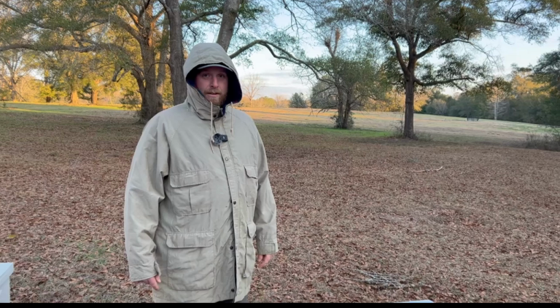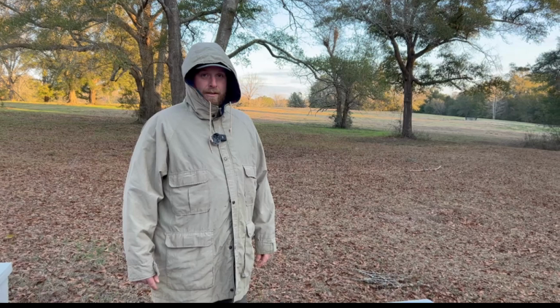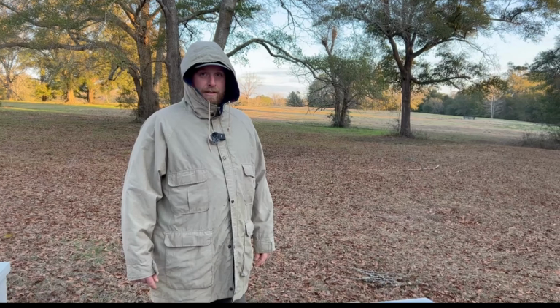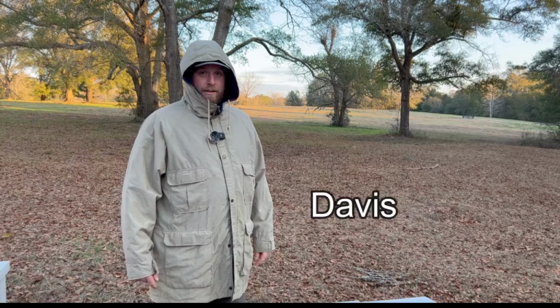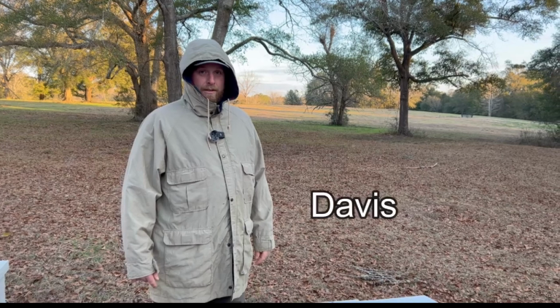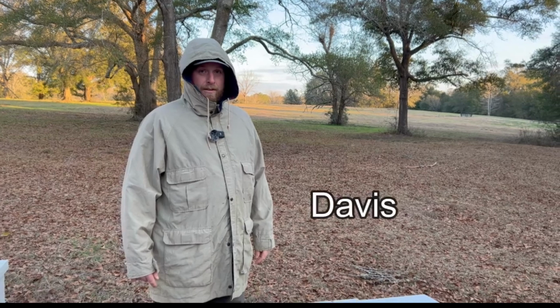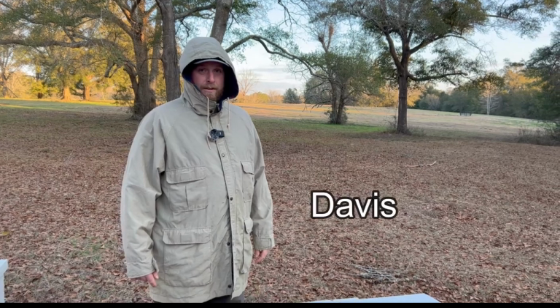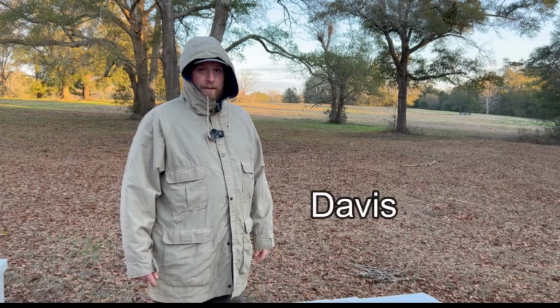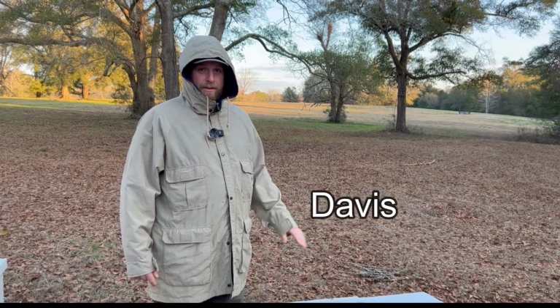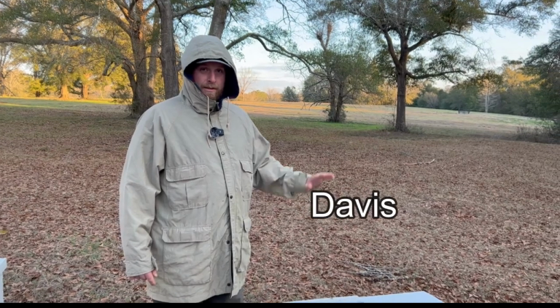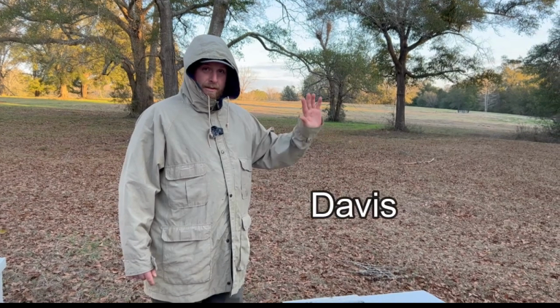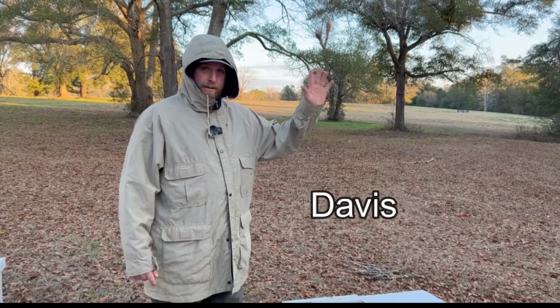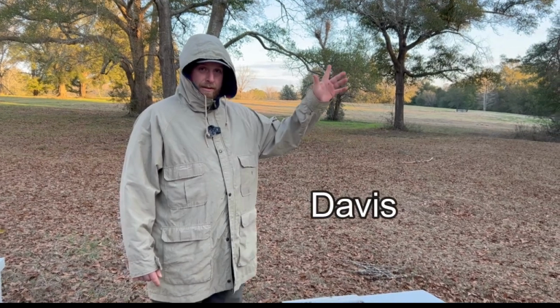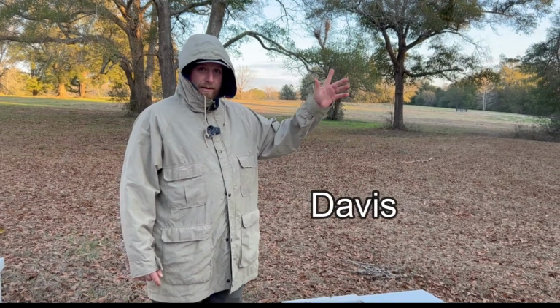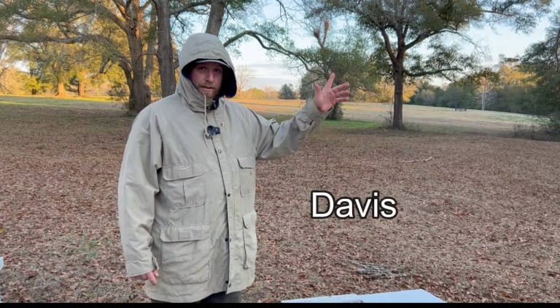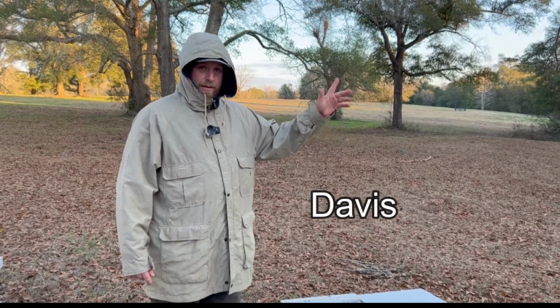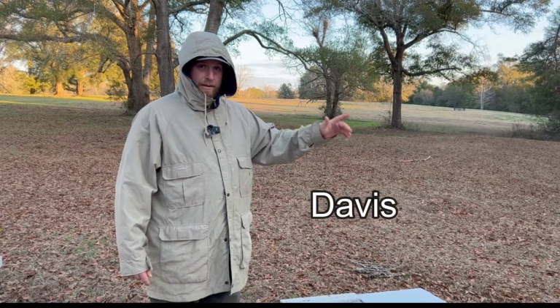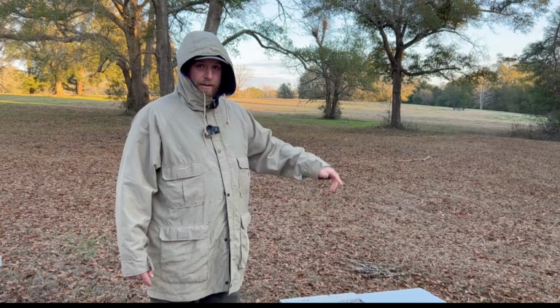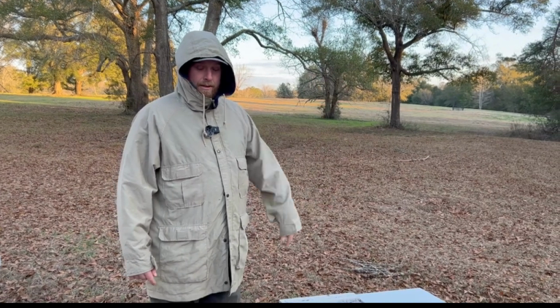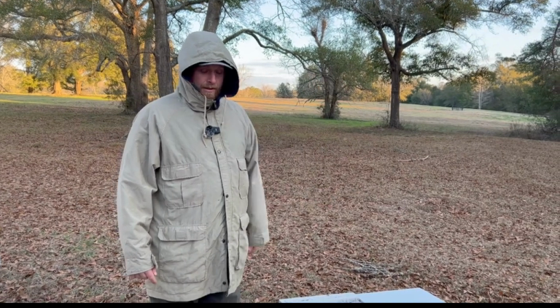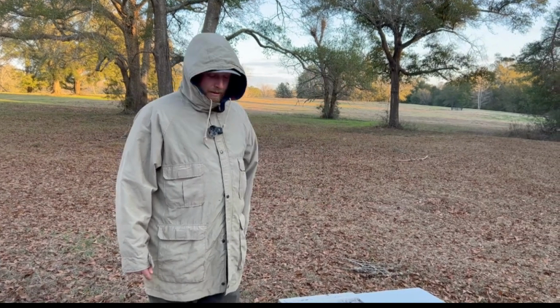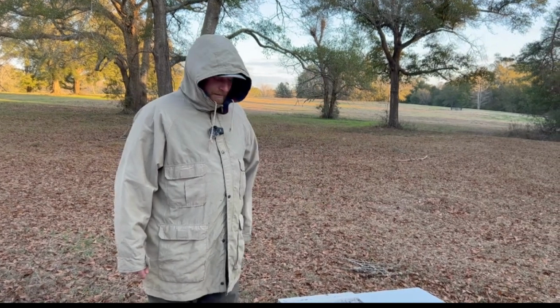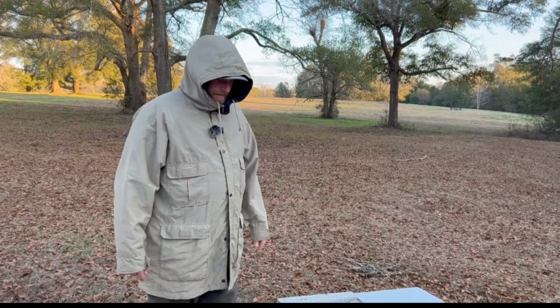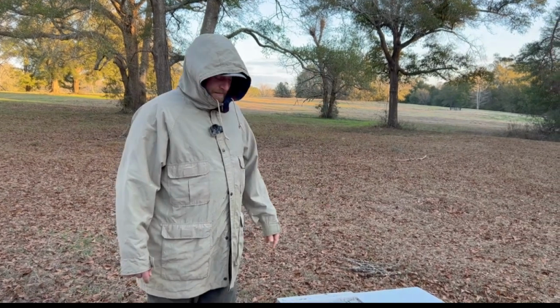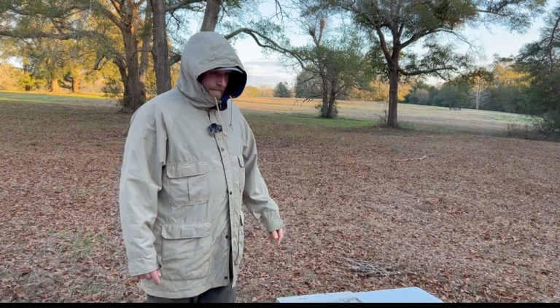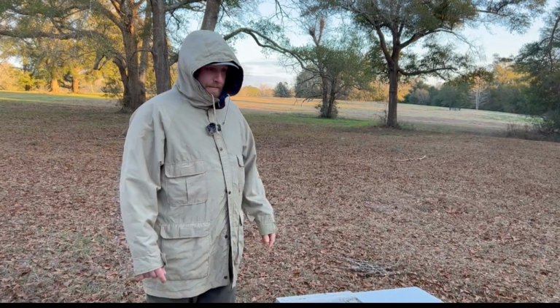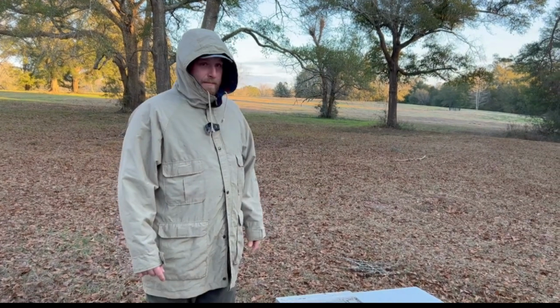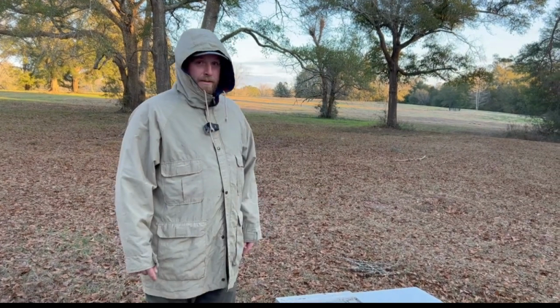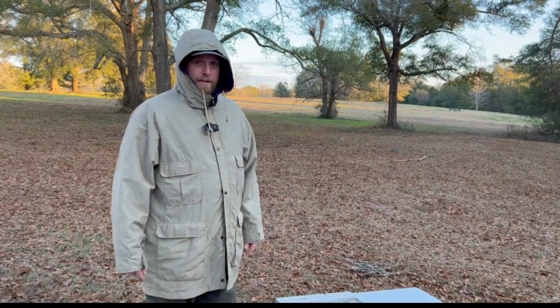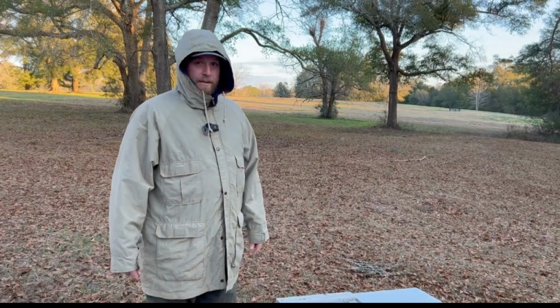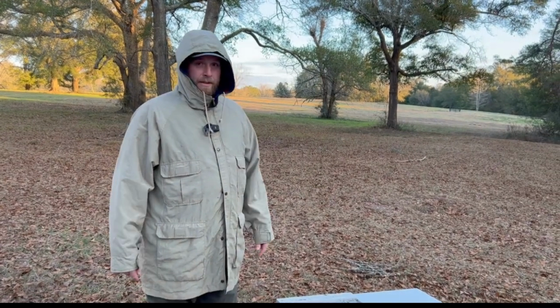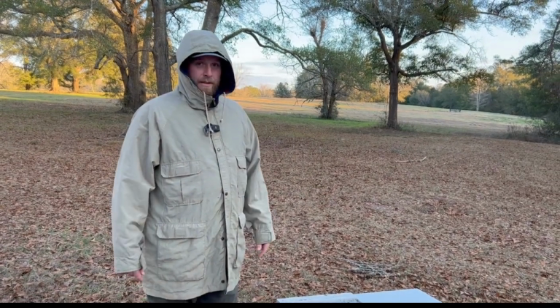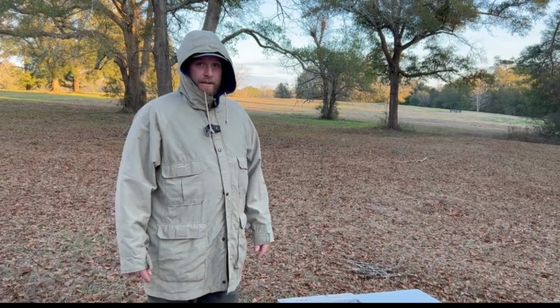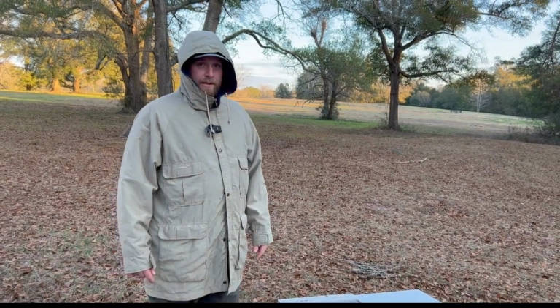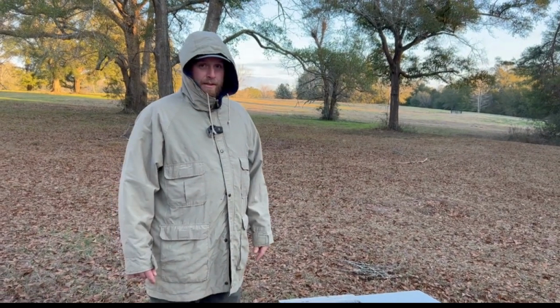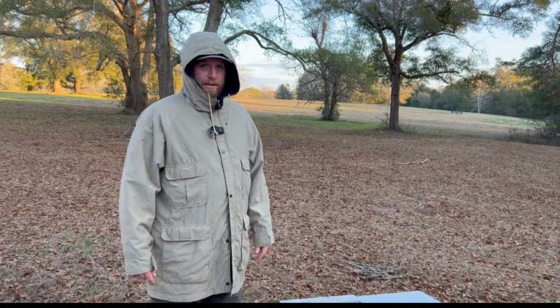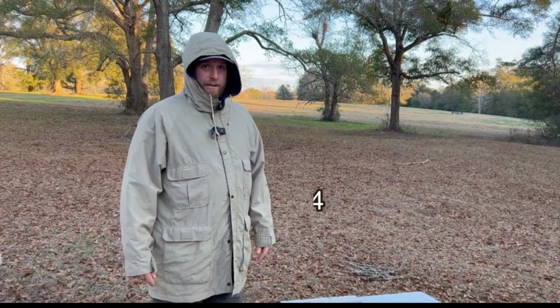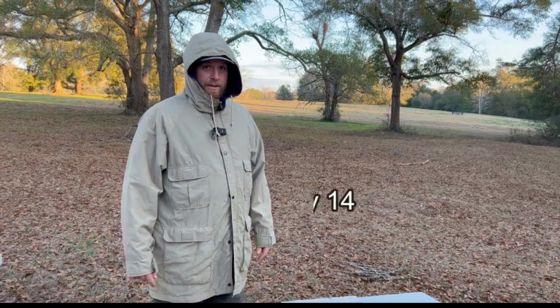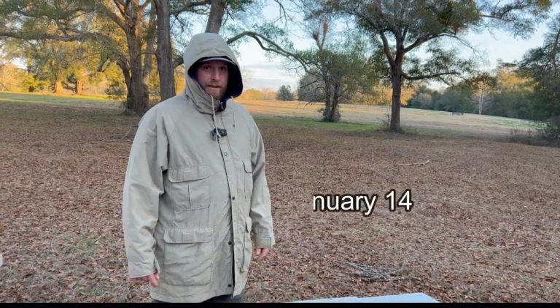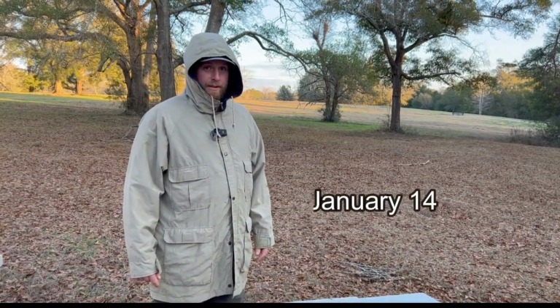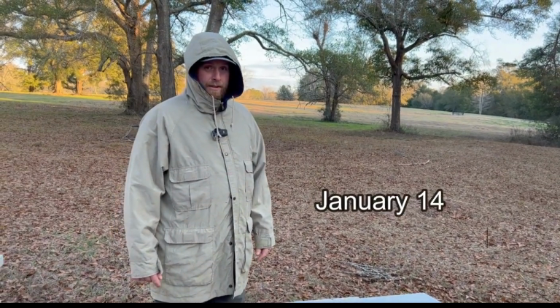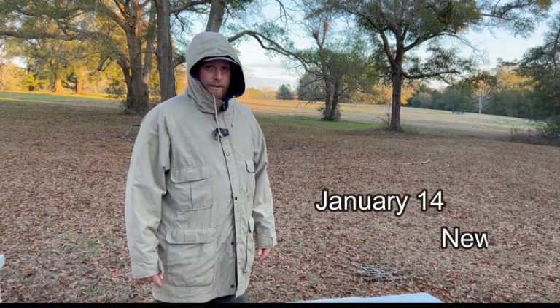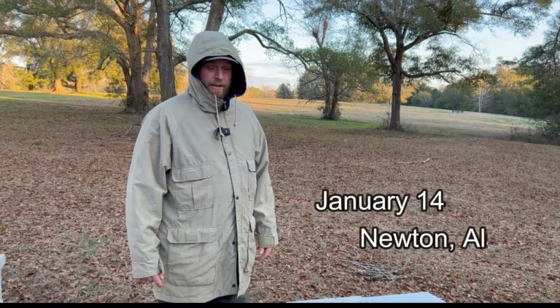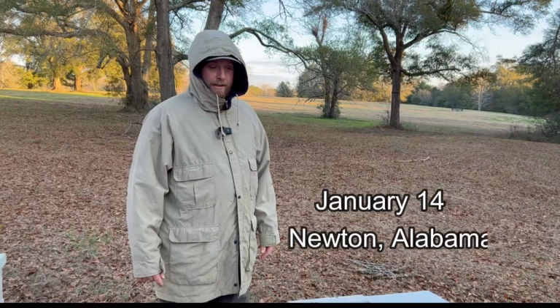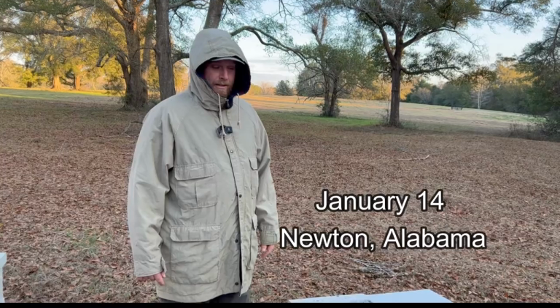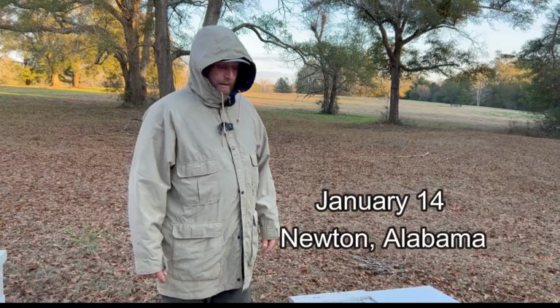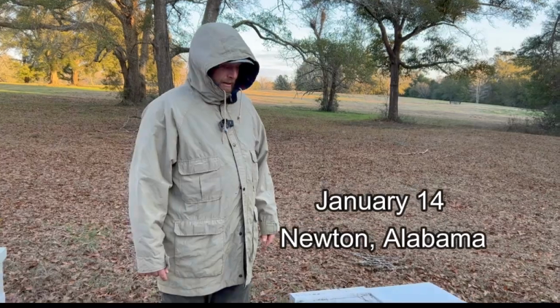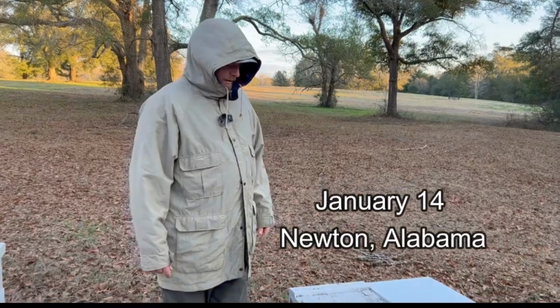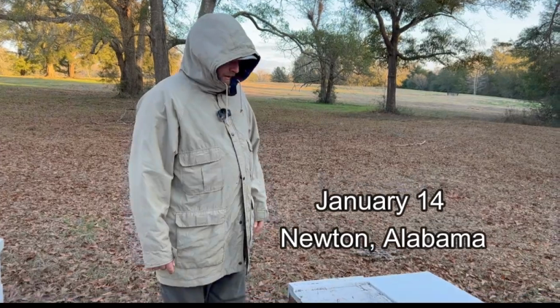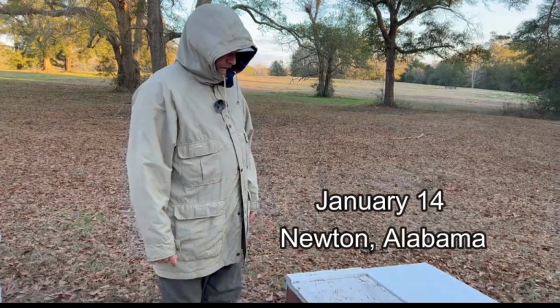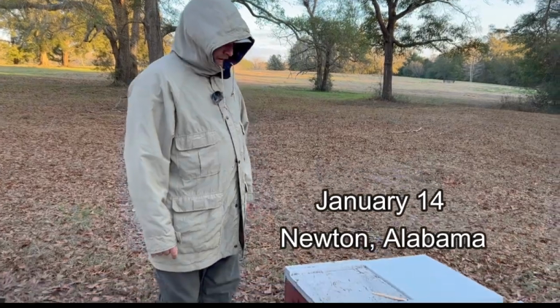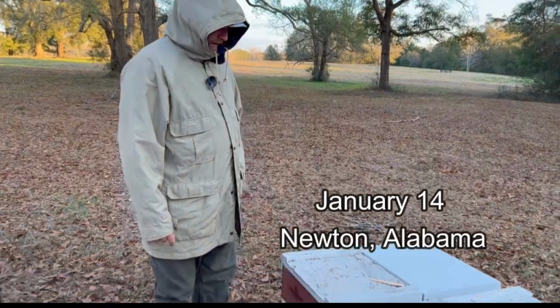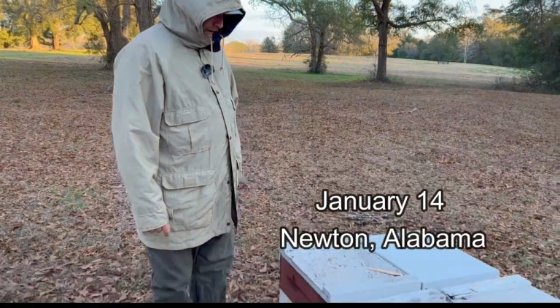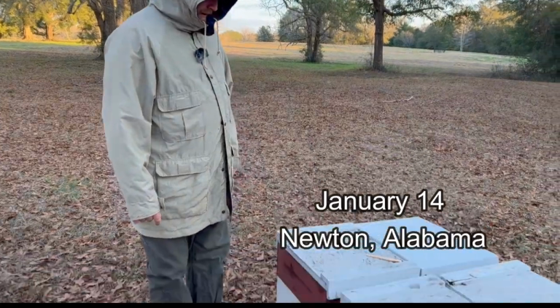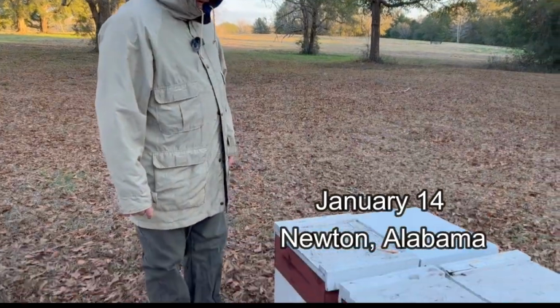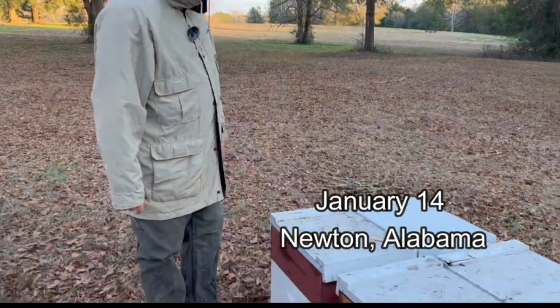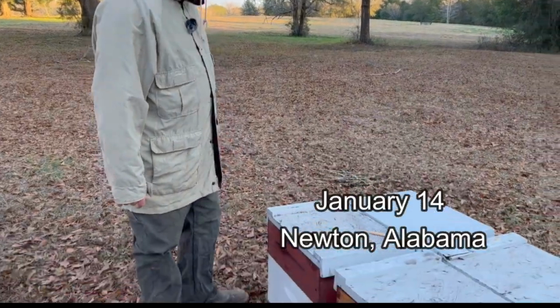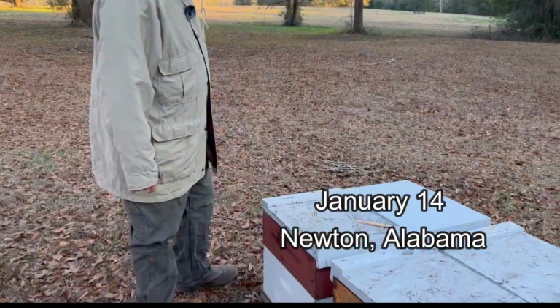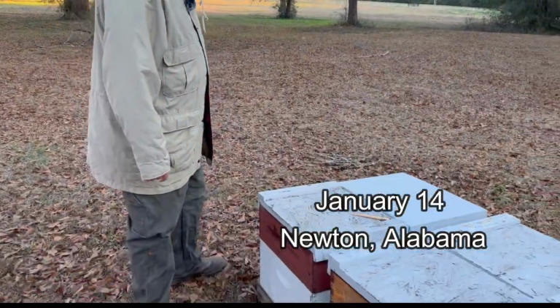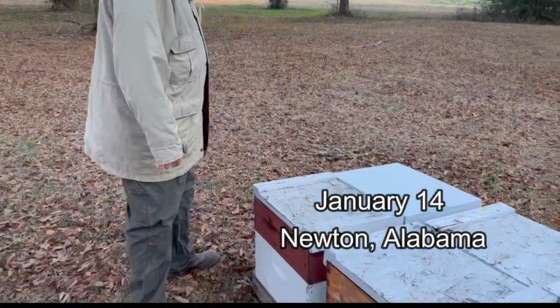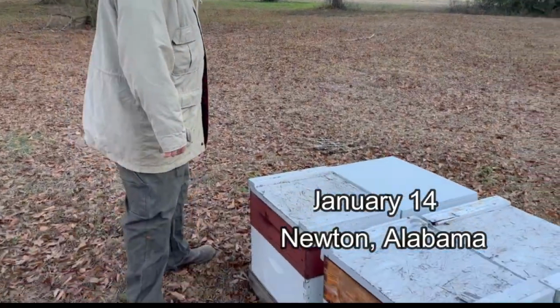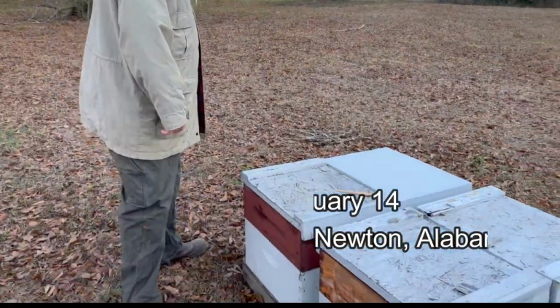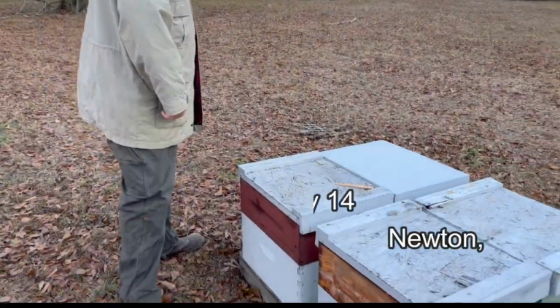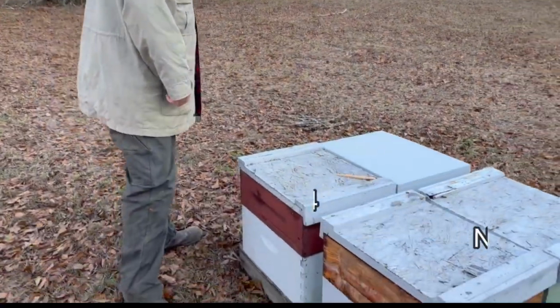We got Davis here. We're getting these bees graded and we're going to get them over on the clean pallets. So Davis, walk me through this. Let's go ahead and do one. Tell me kind of what you're looking at.